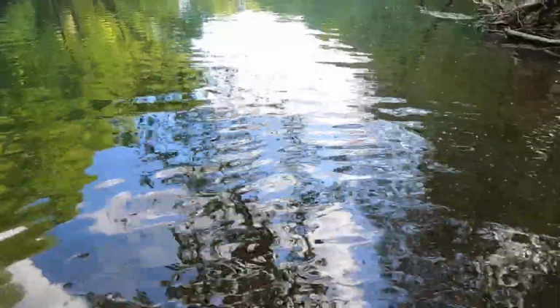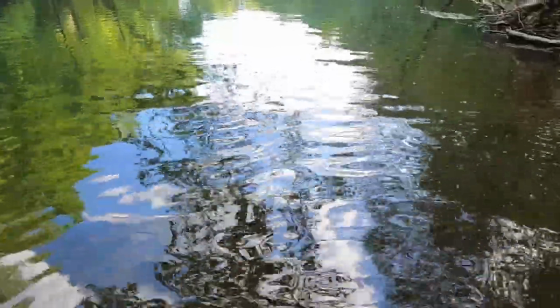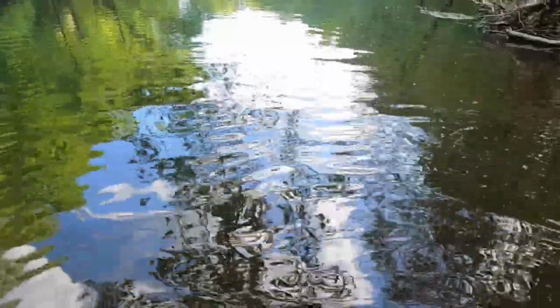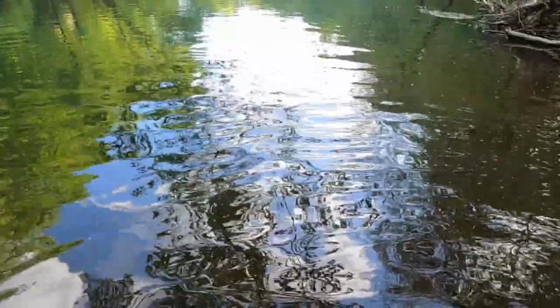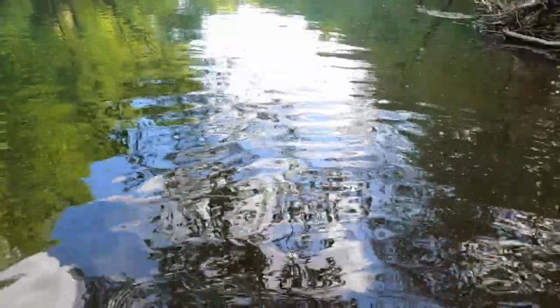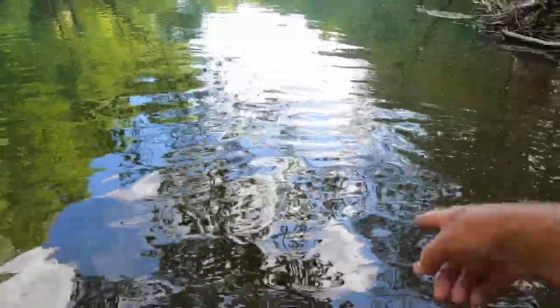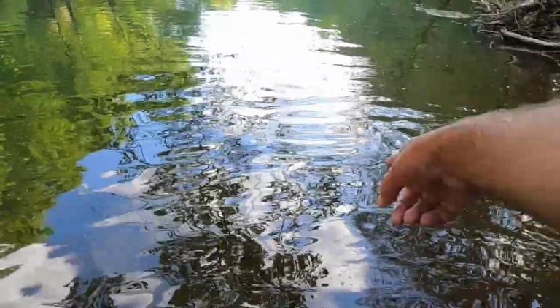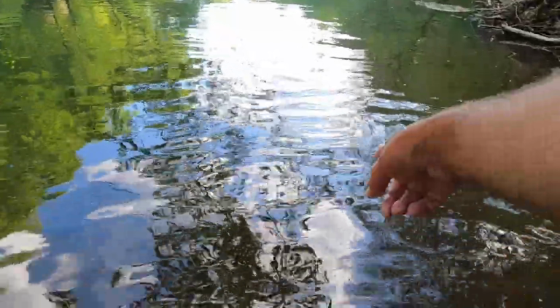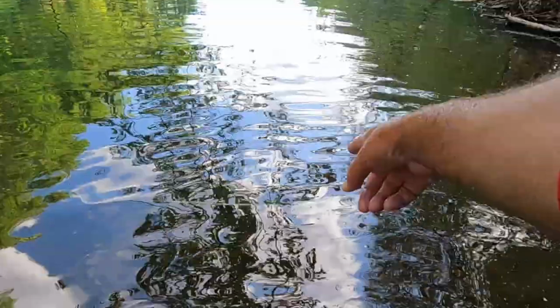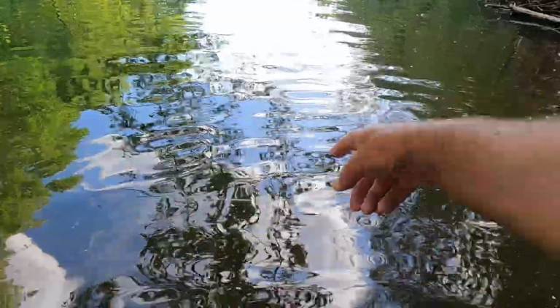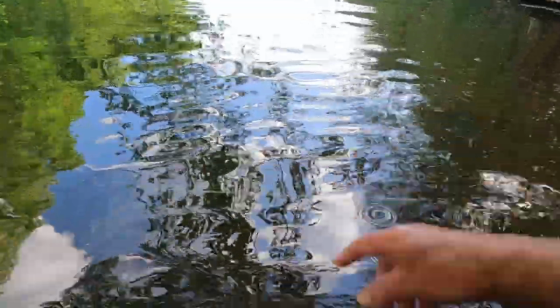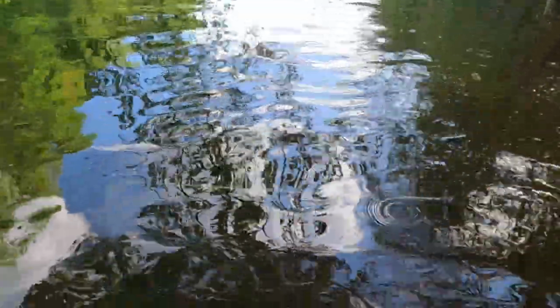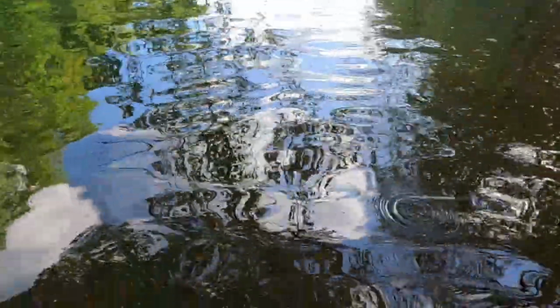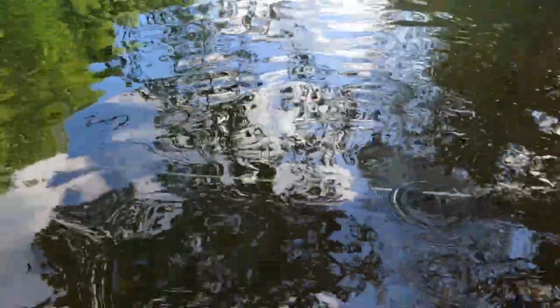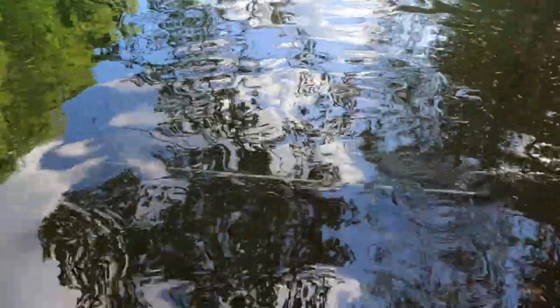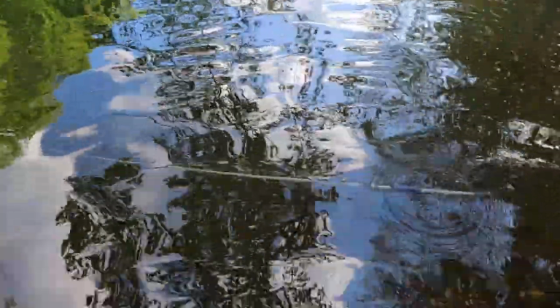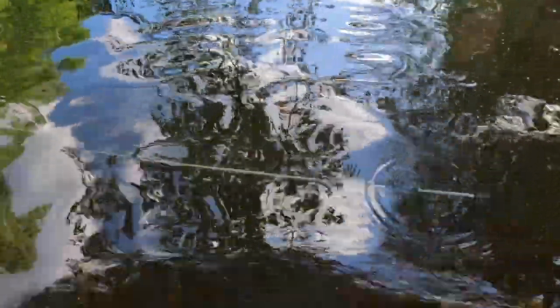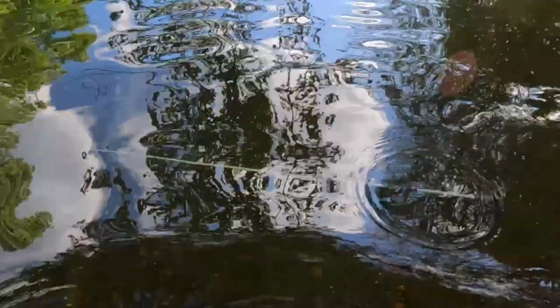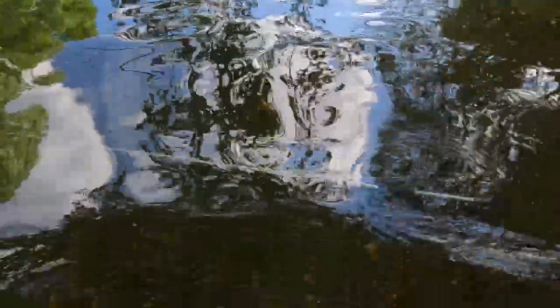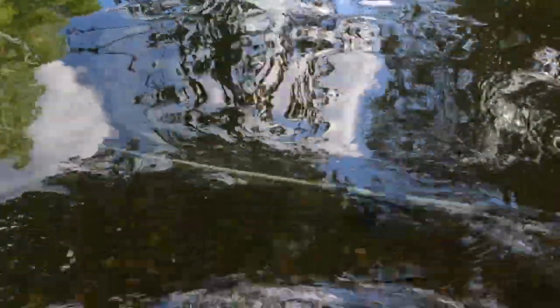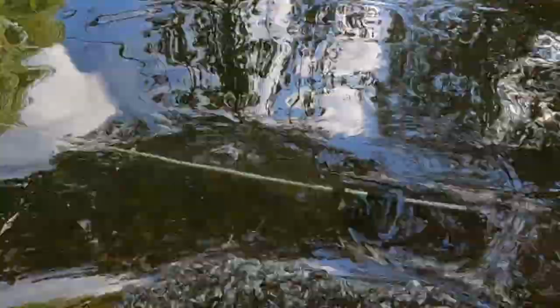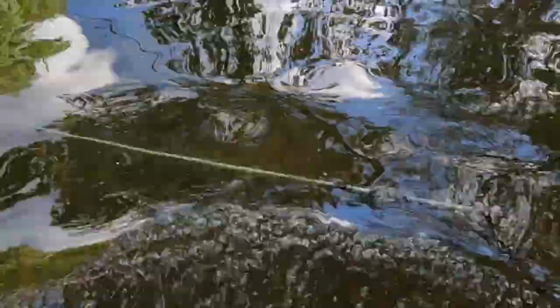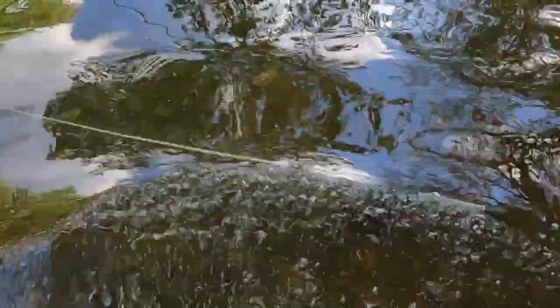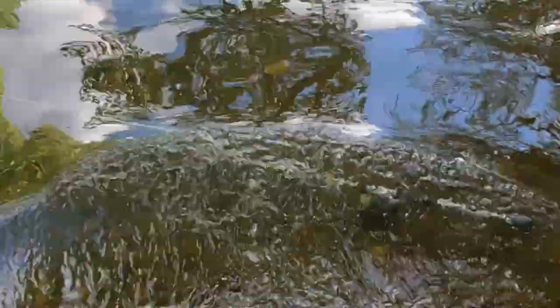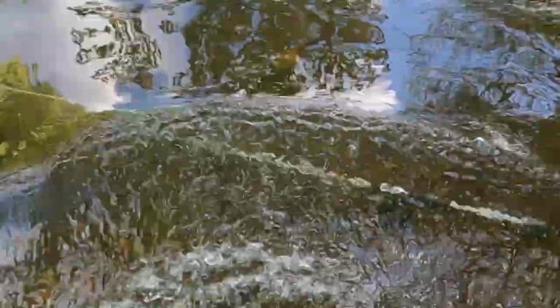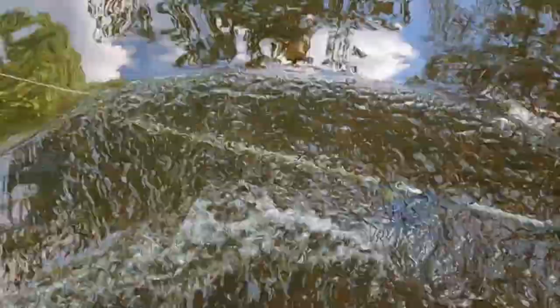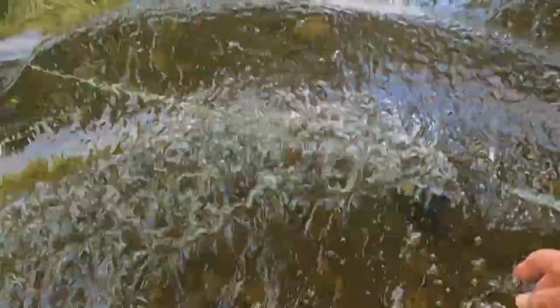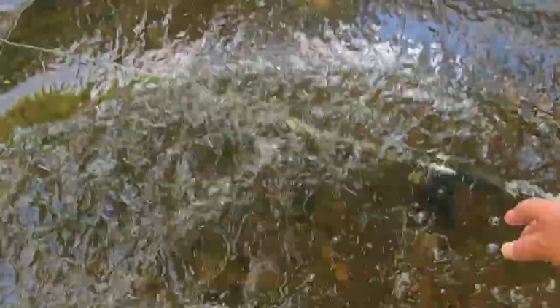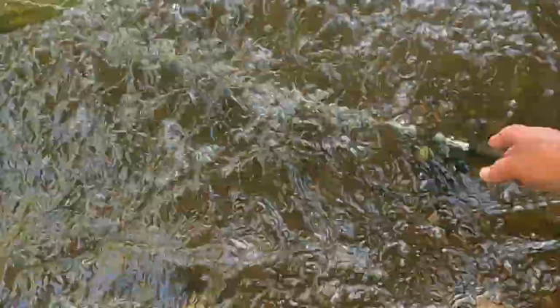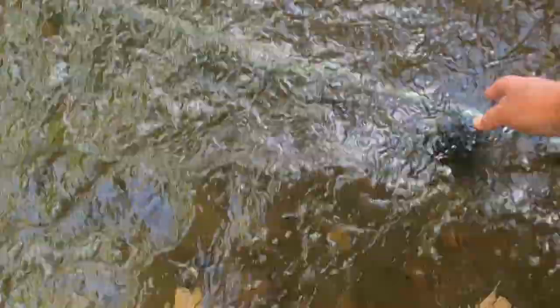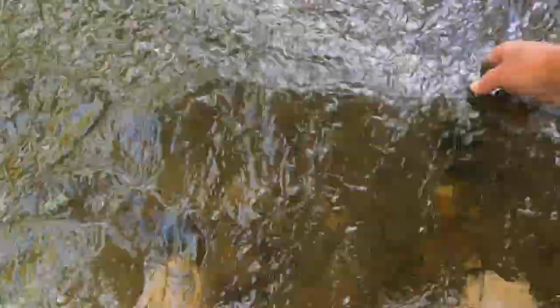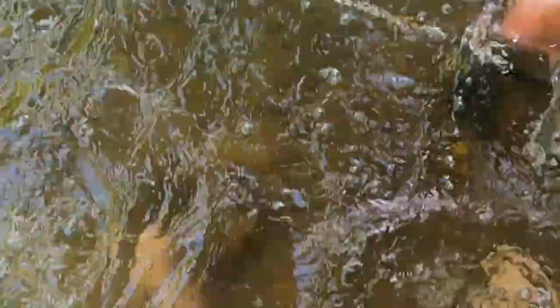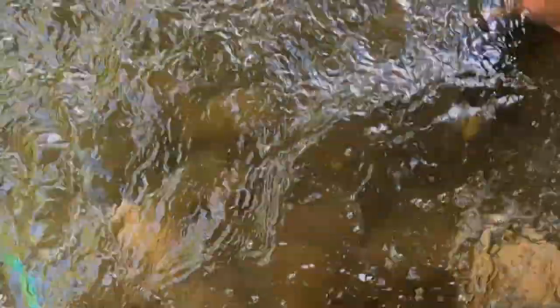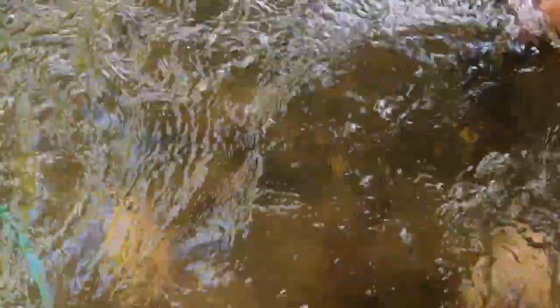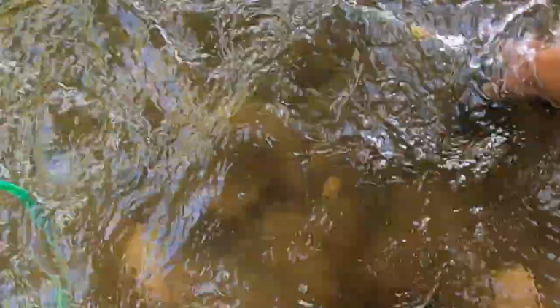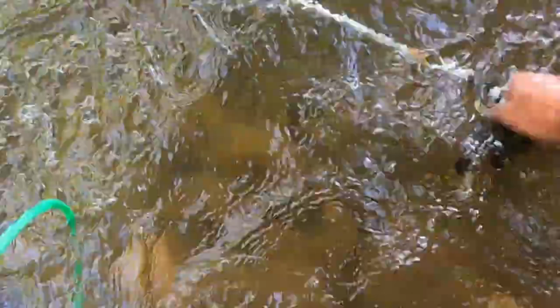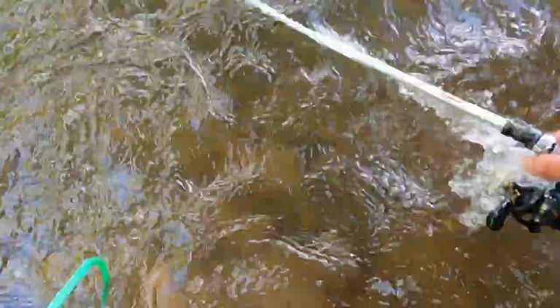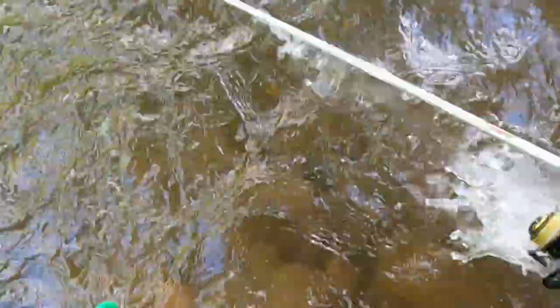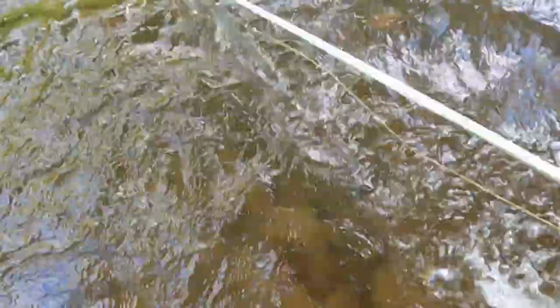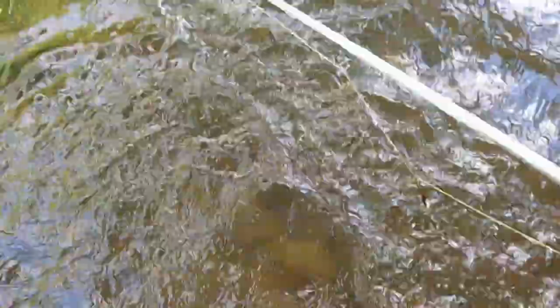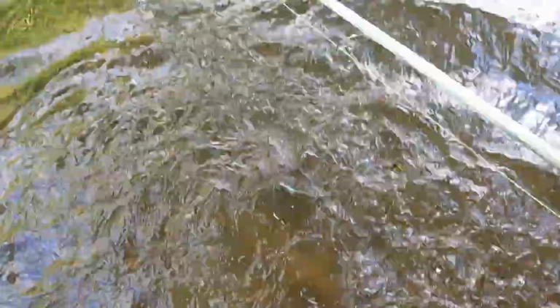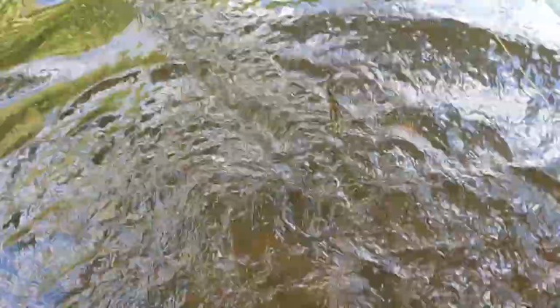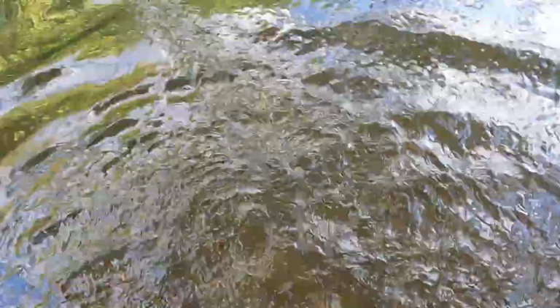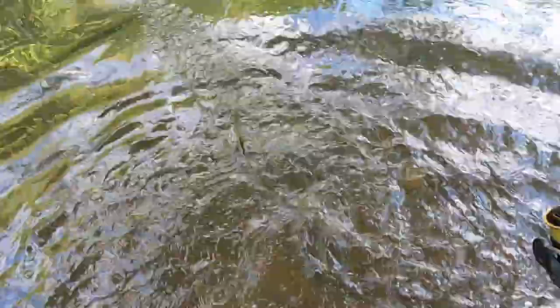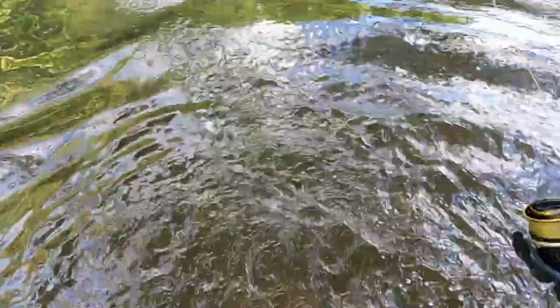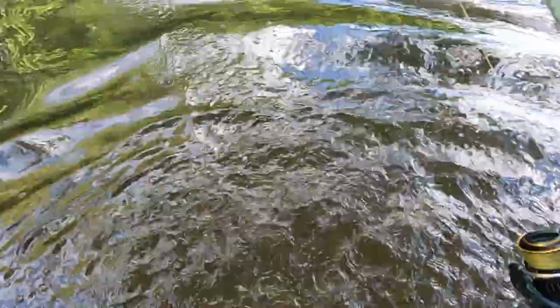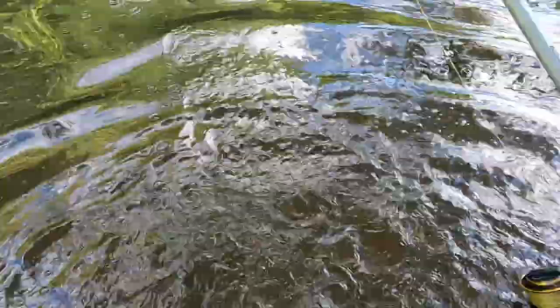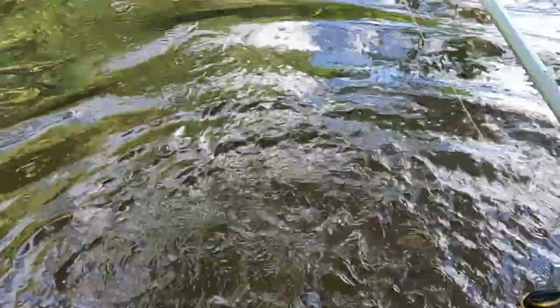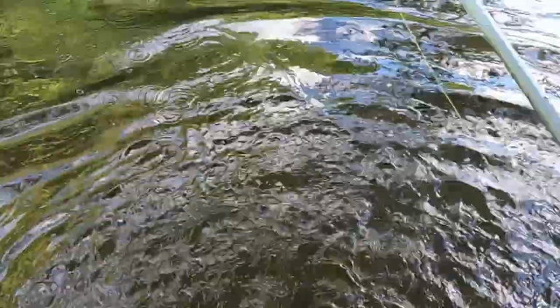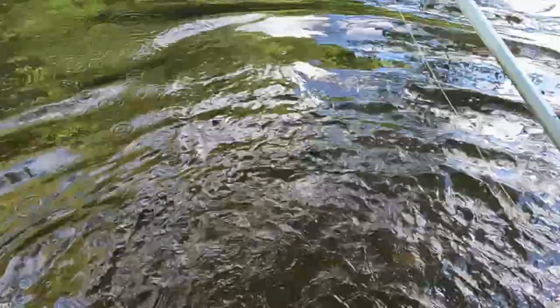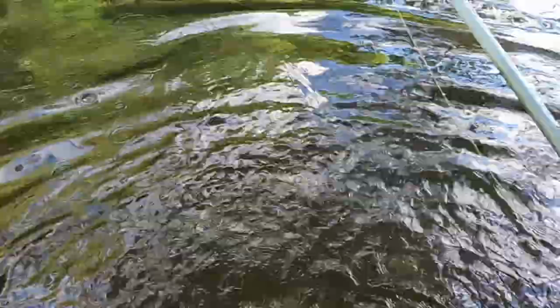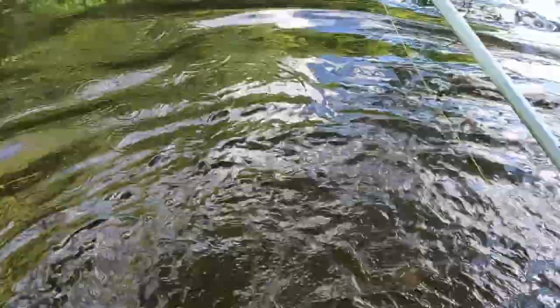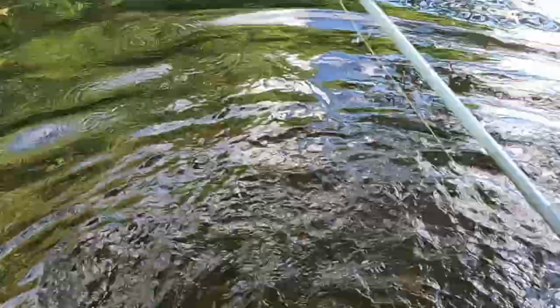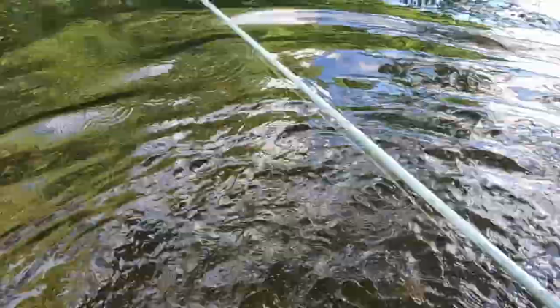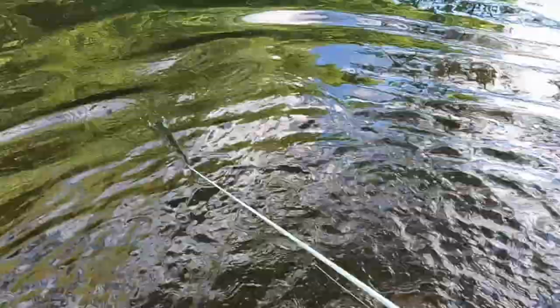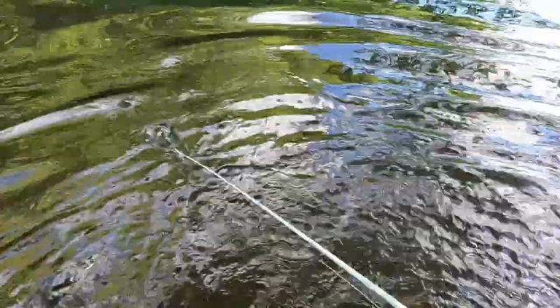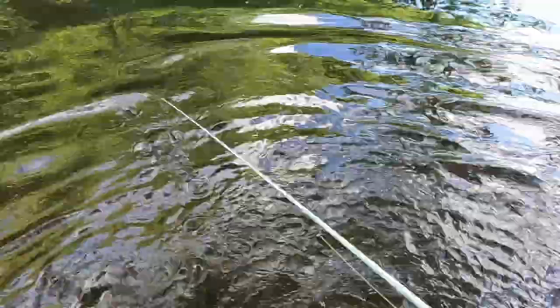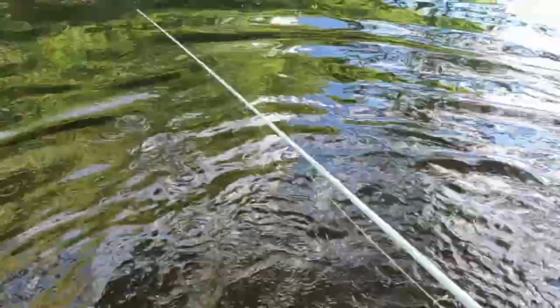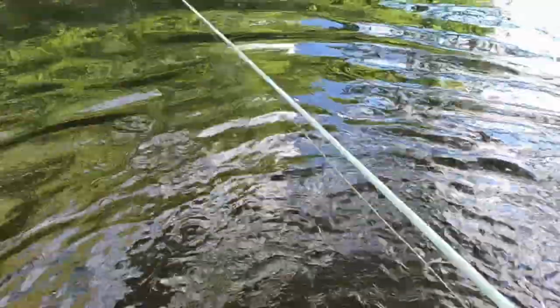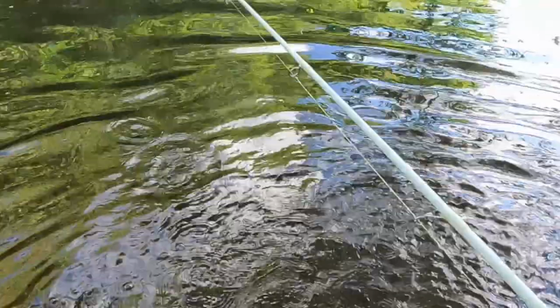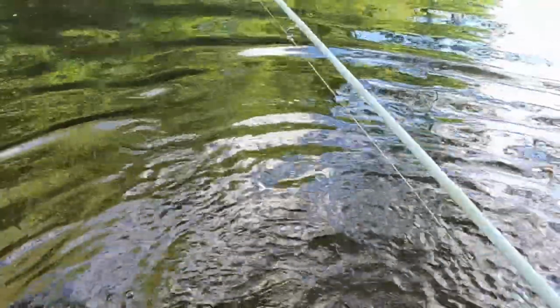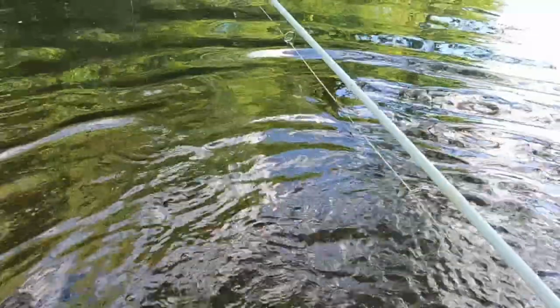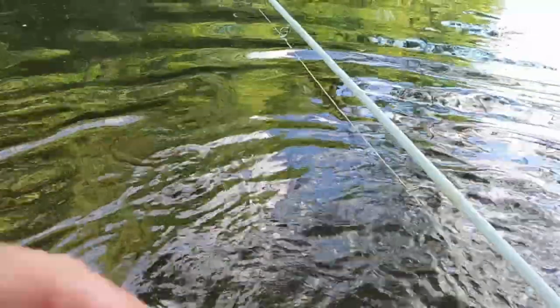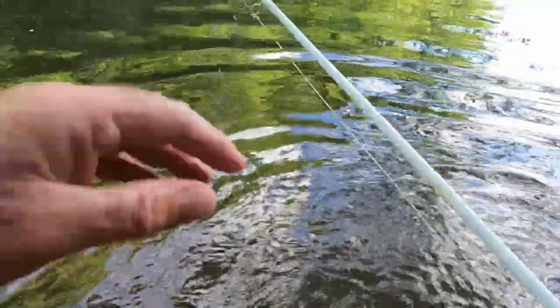There it is — good lord, I just set my pole down in the water. I got so excited!